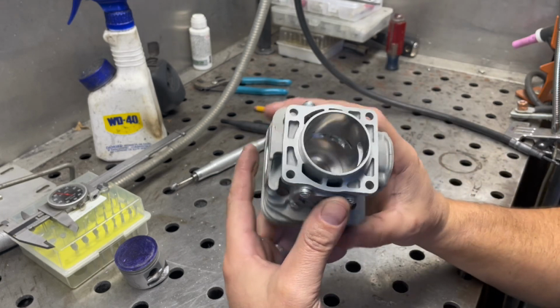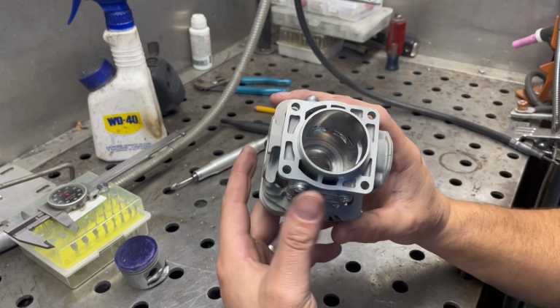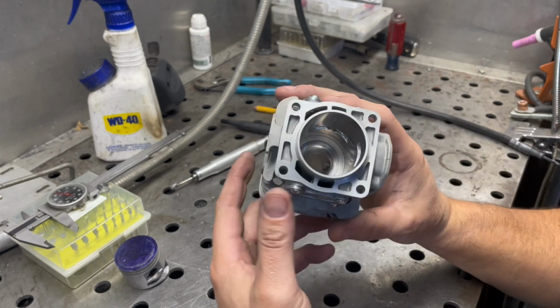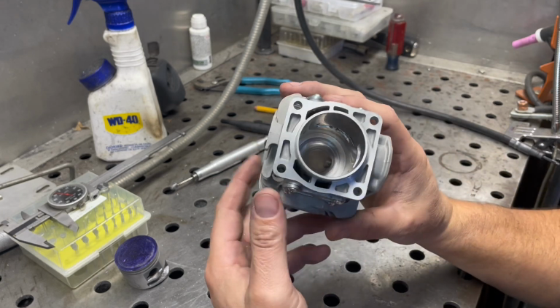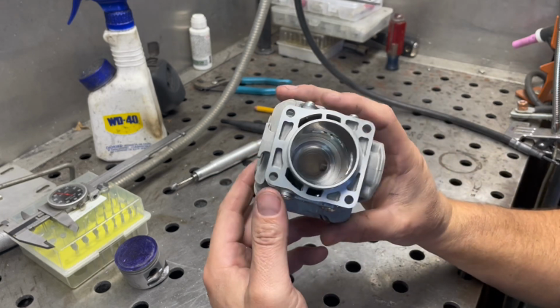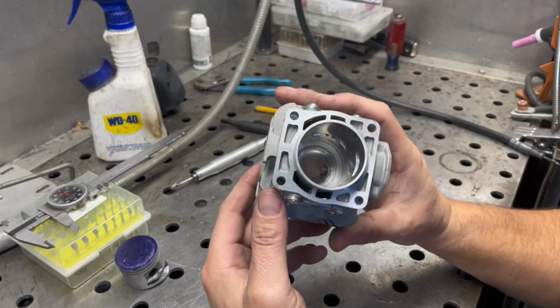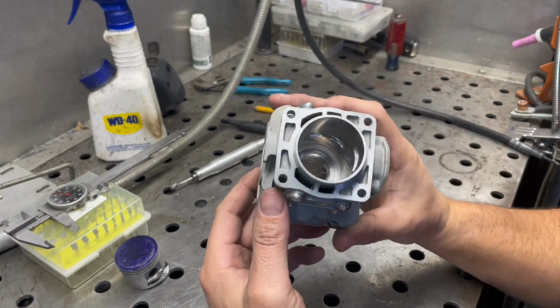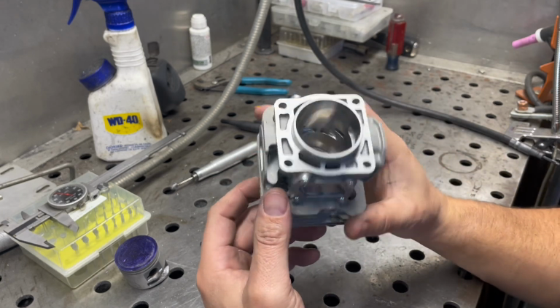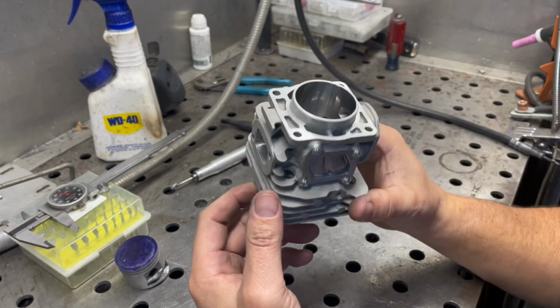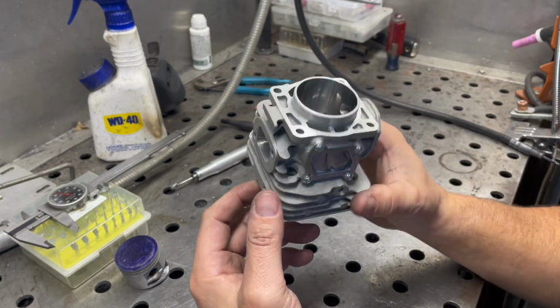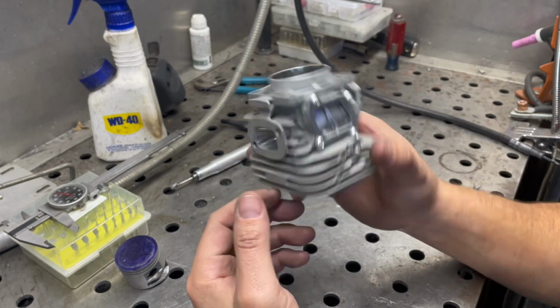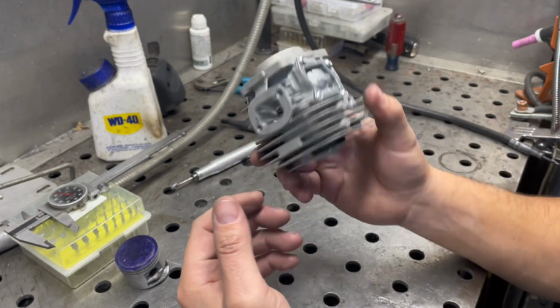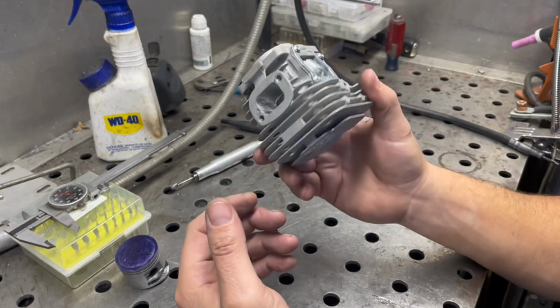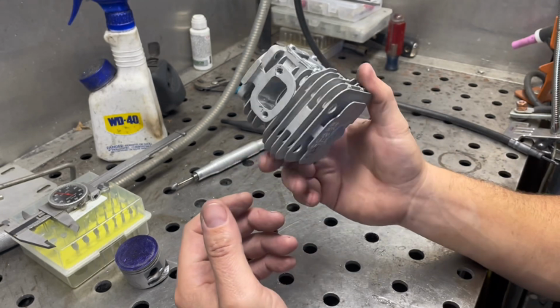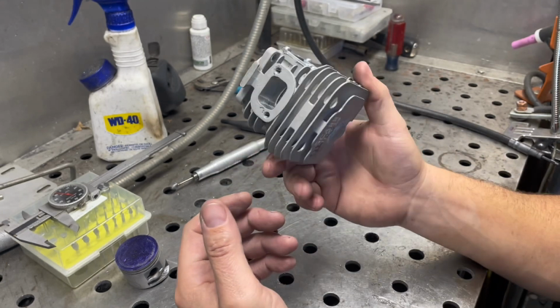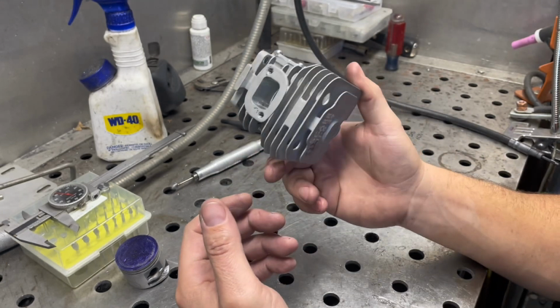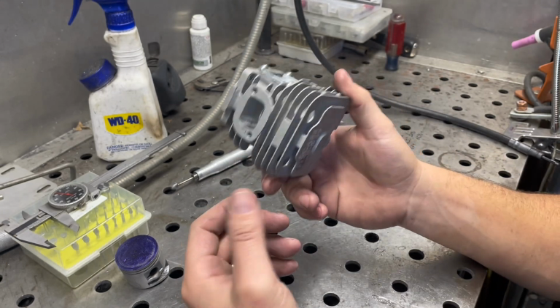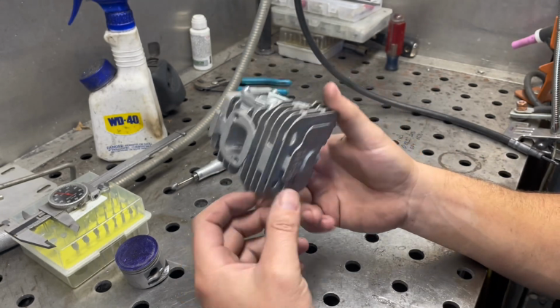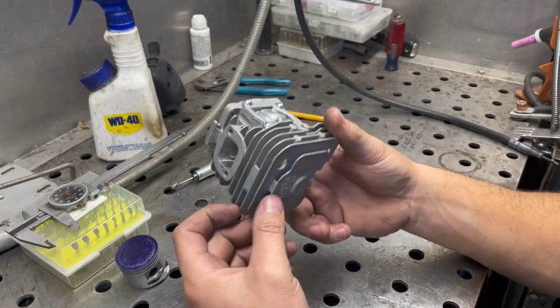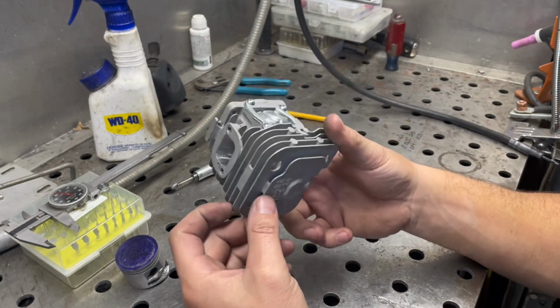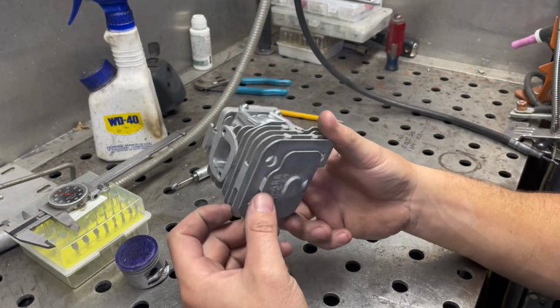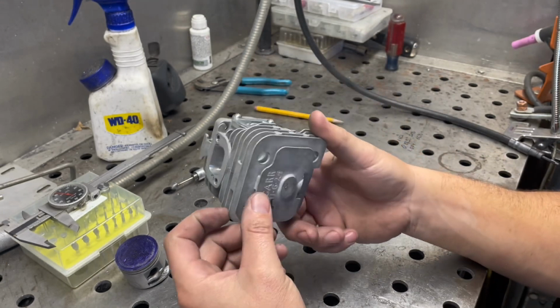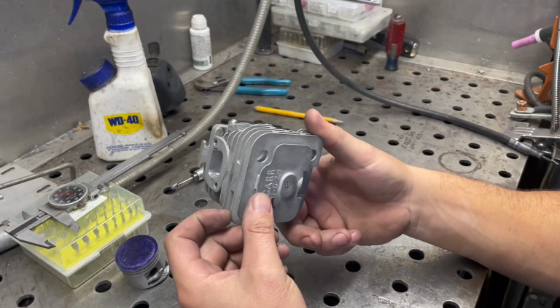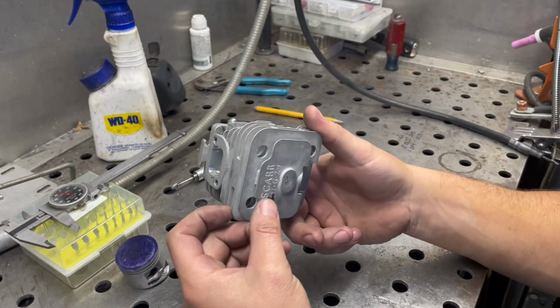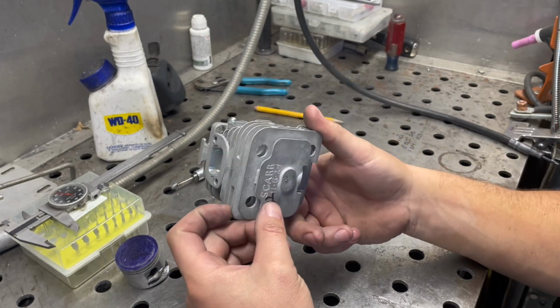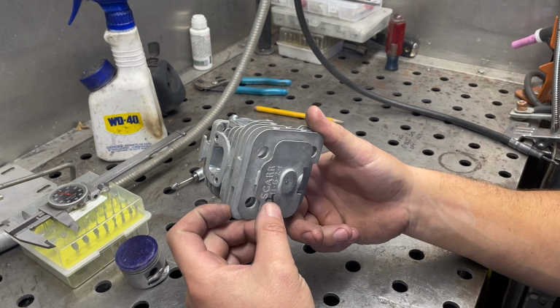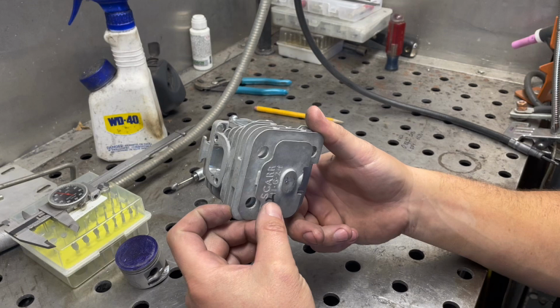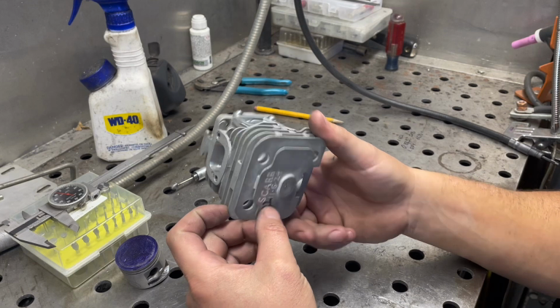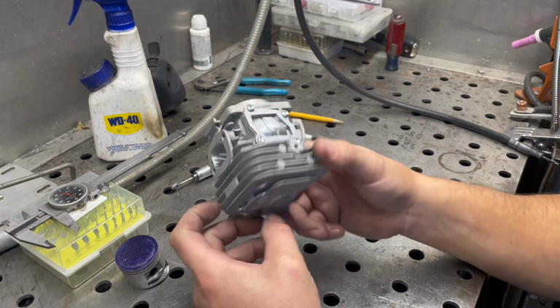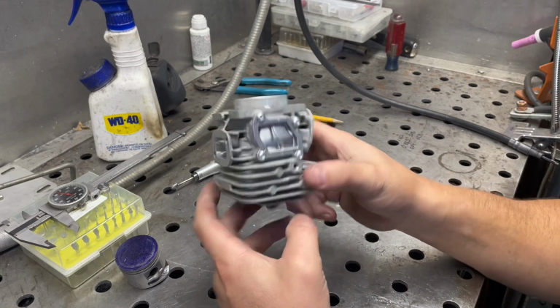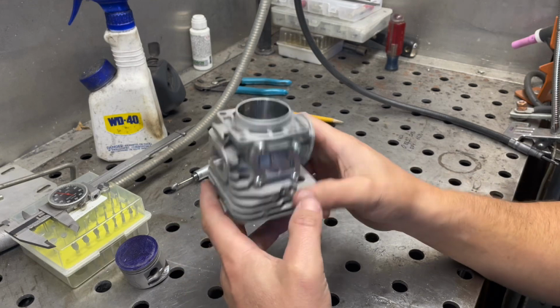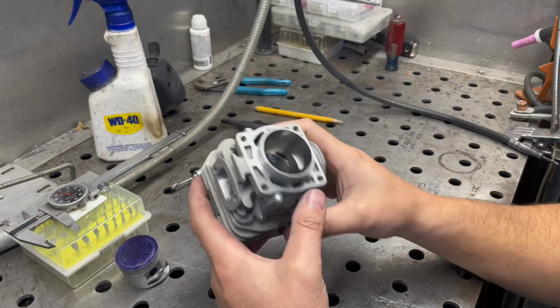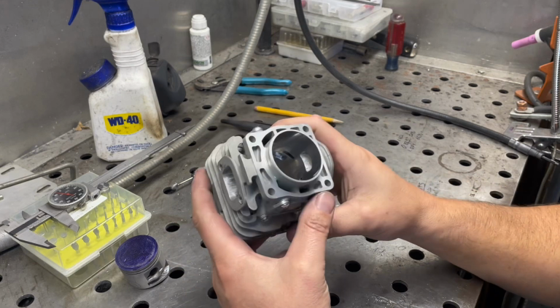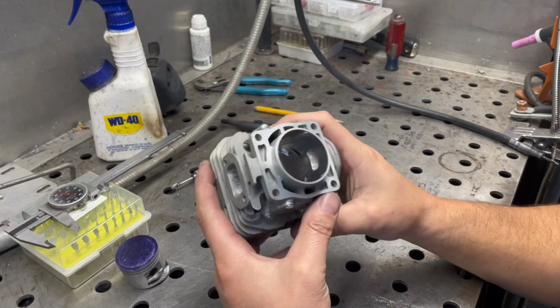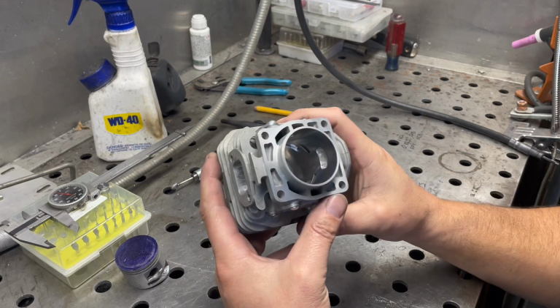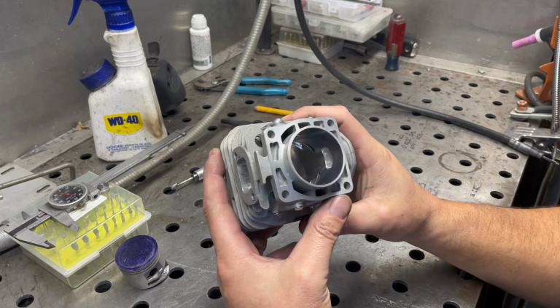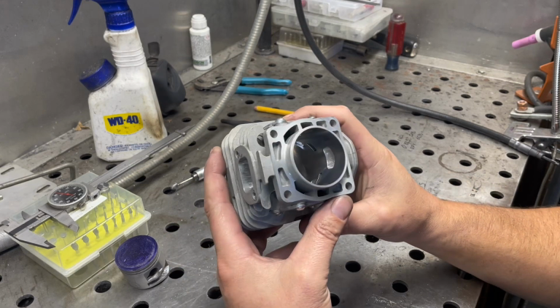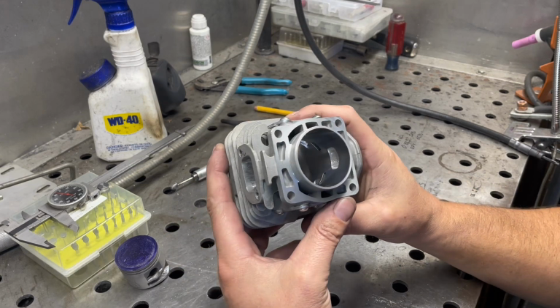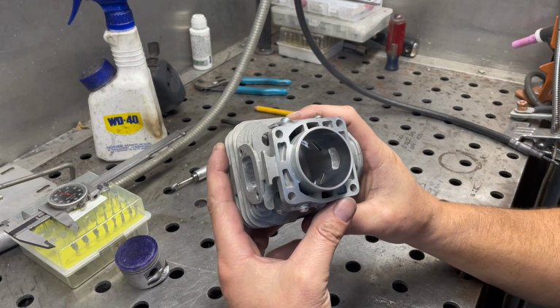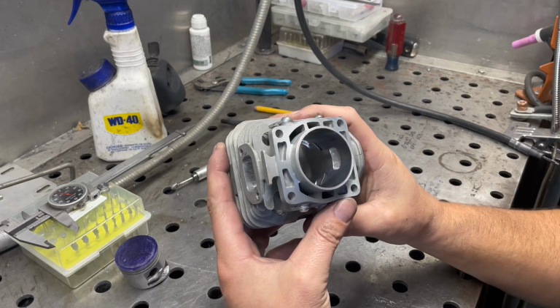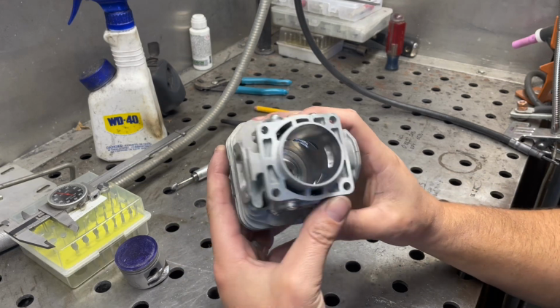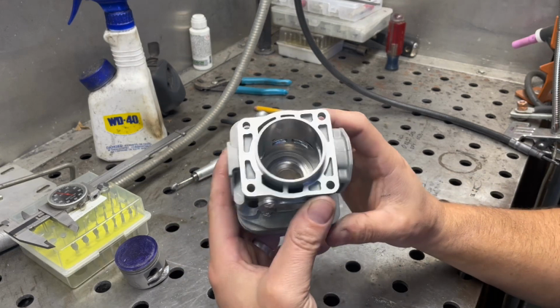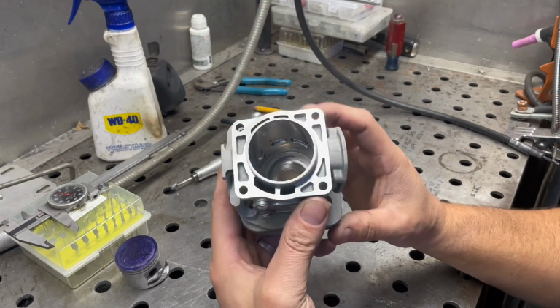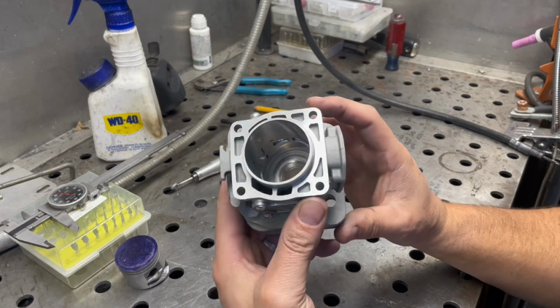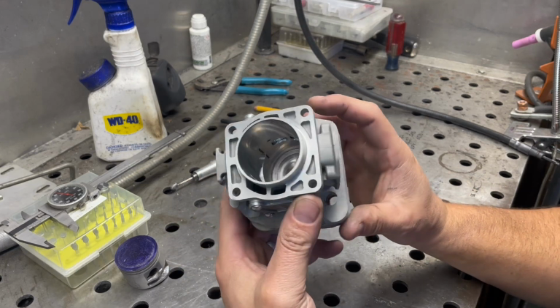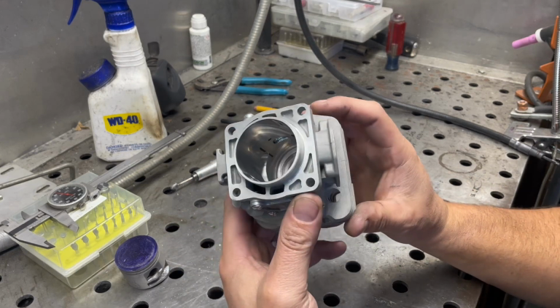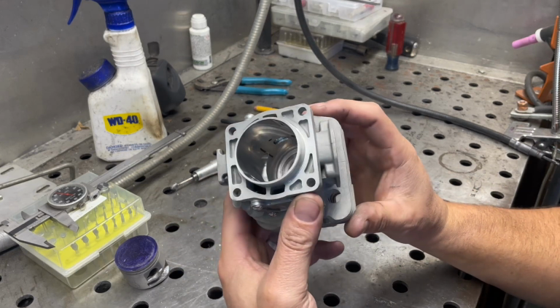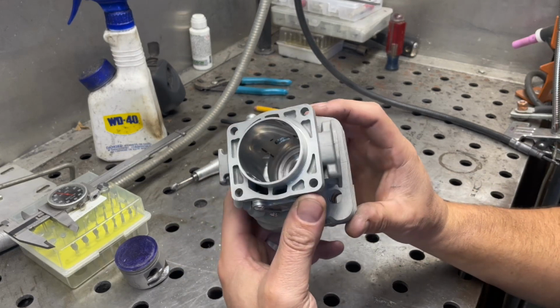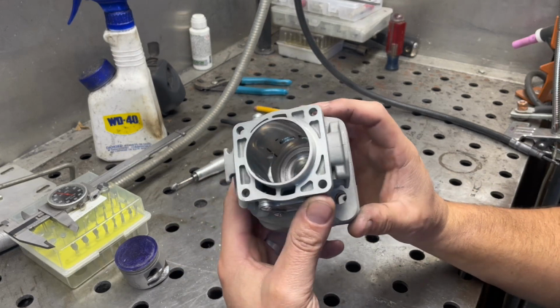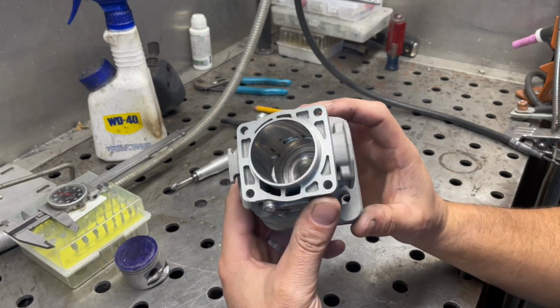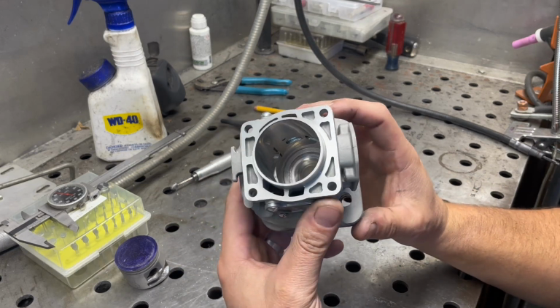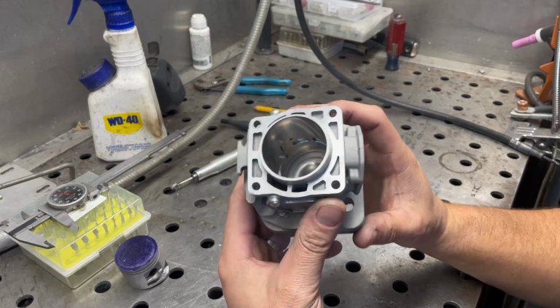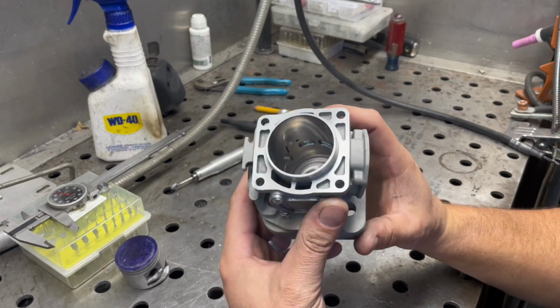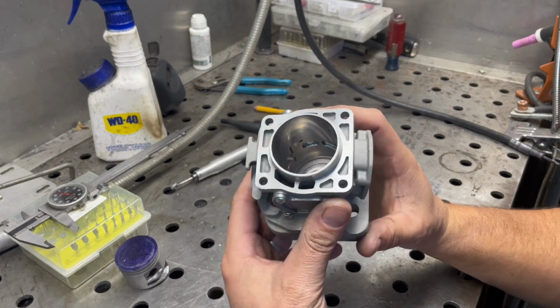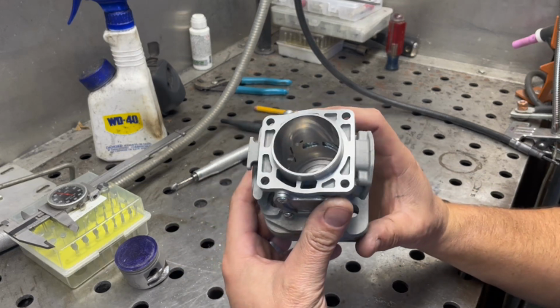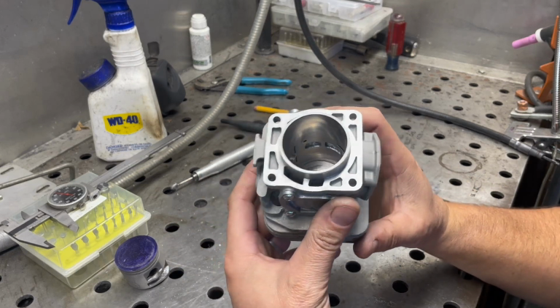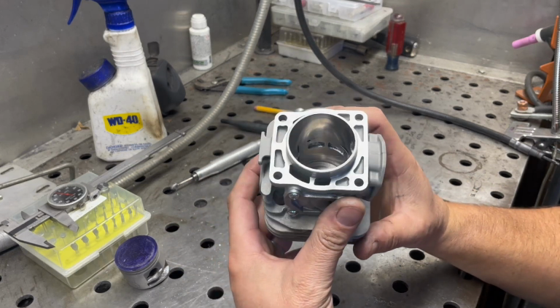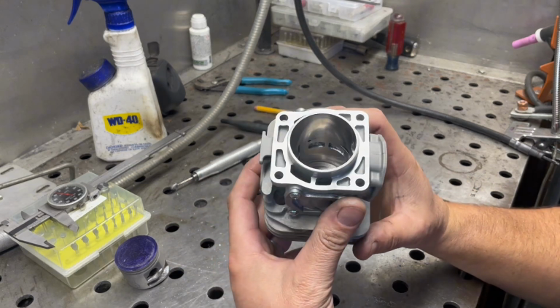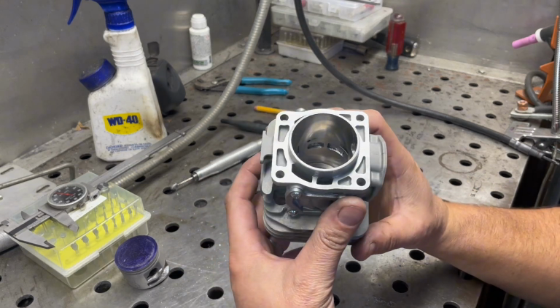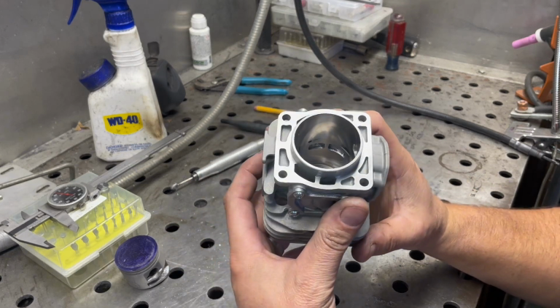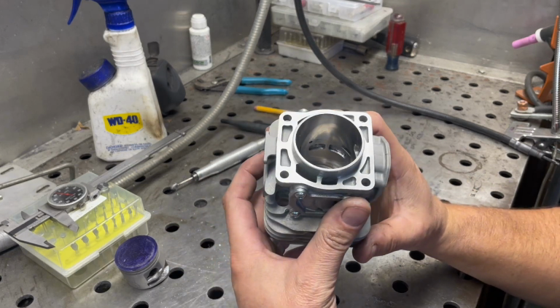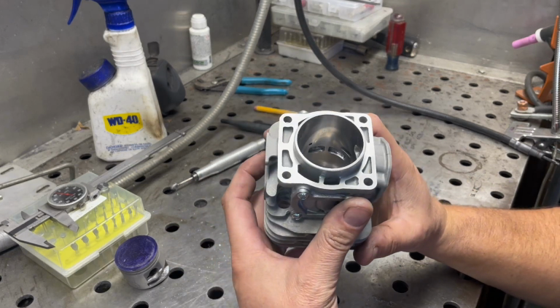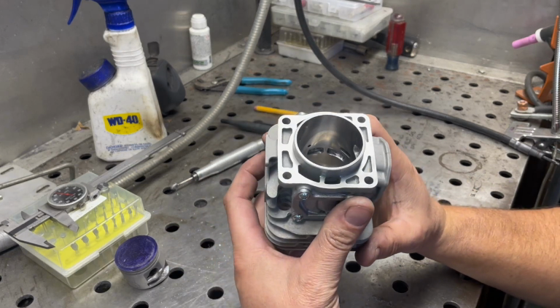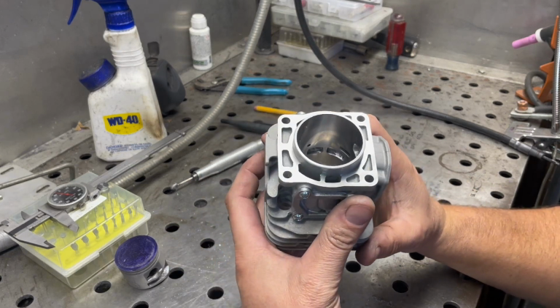I had like 32 thousandths squish to begin with. I'm going to run this one a little tight — it's going to be 18 thousandths, hopefully. That's what I shot for.